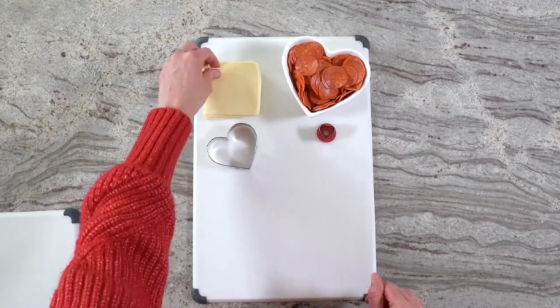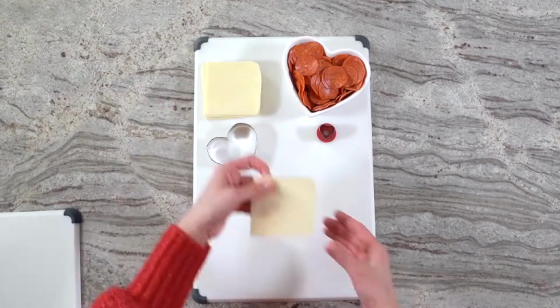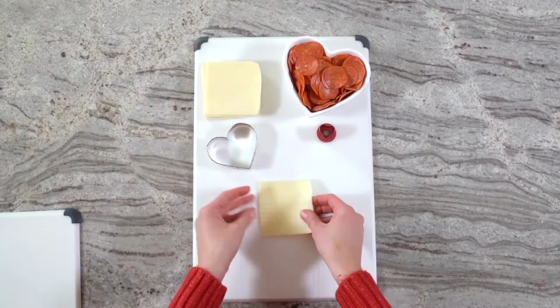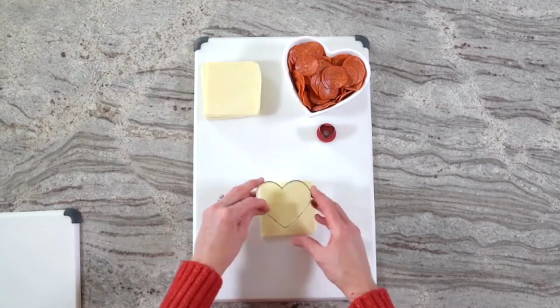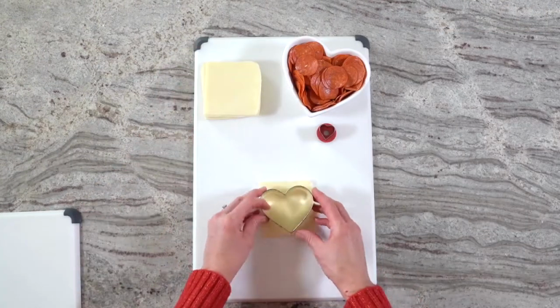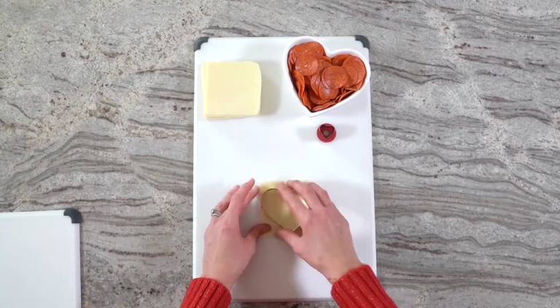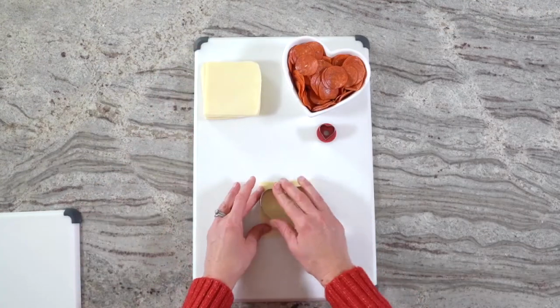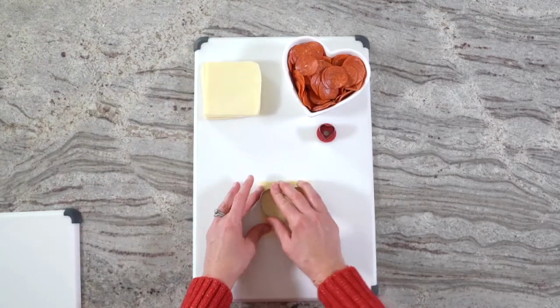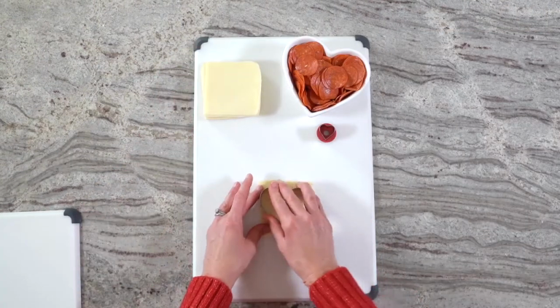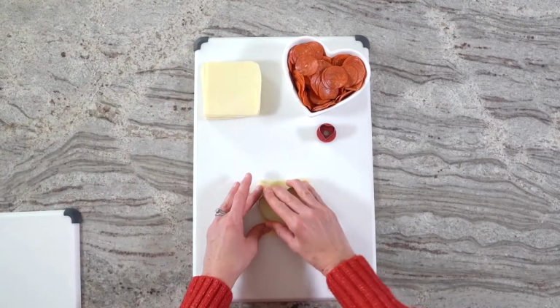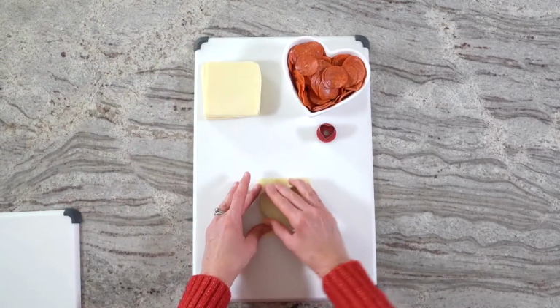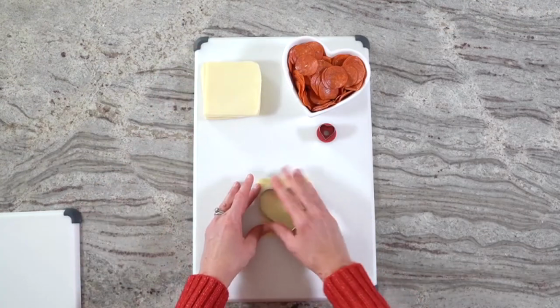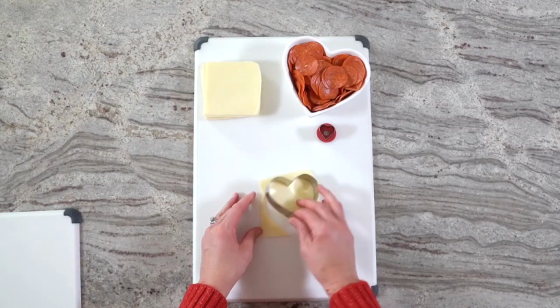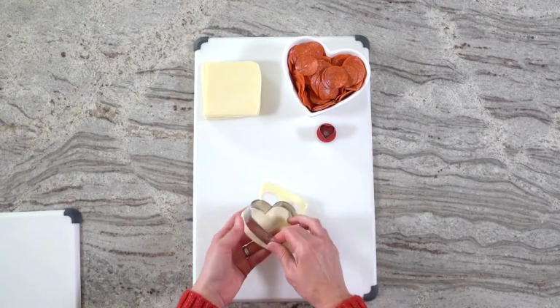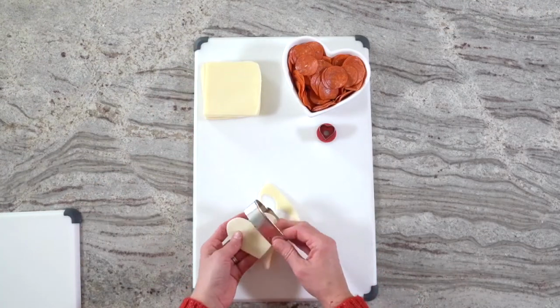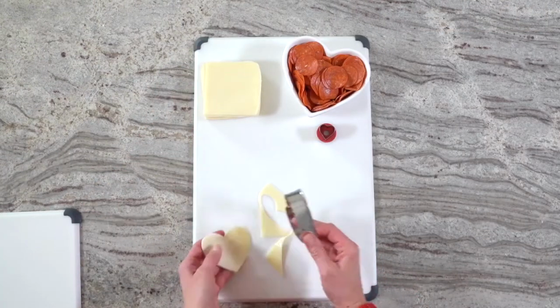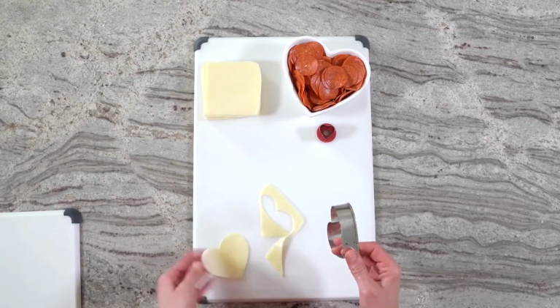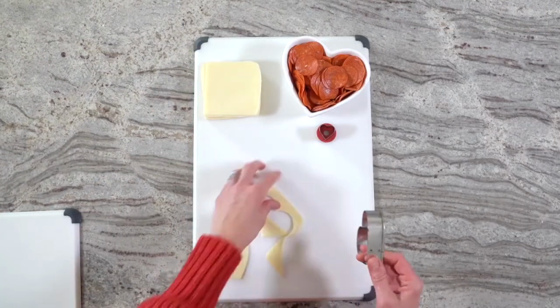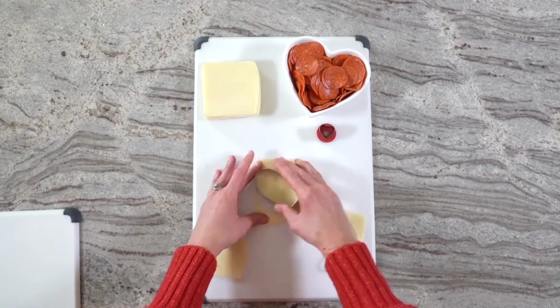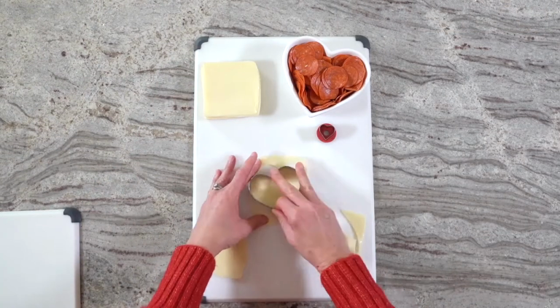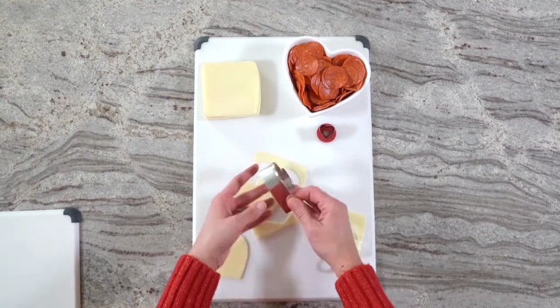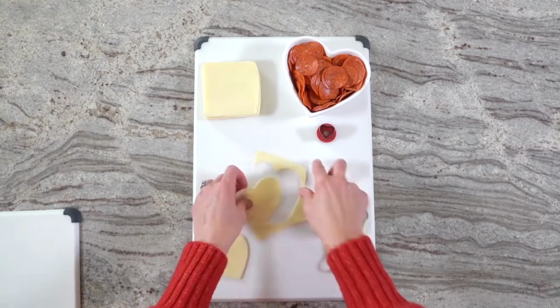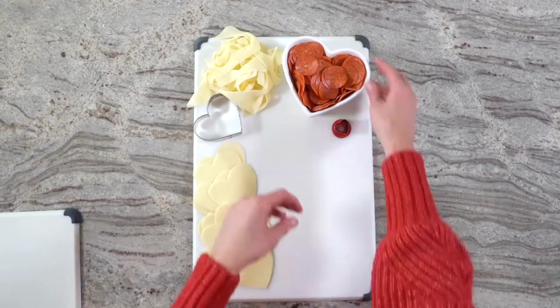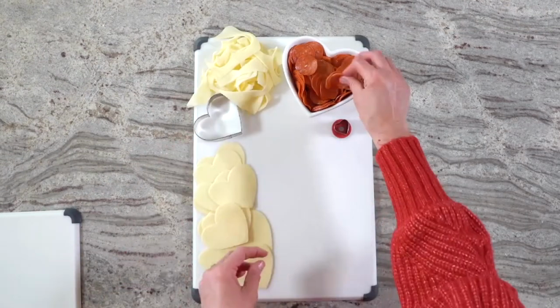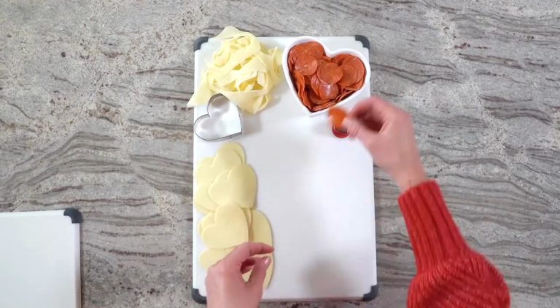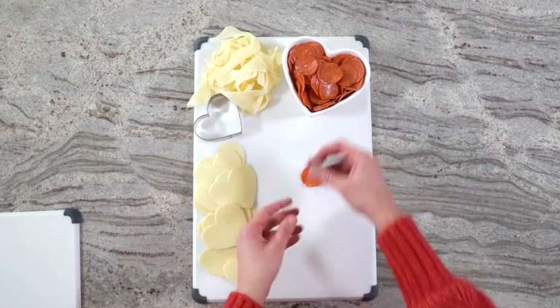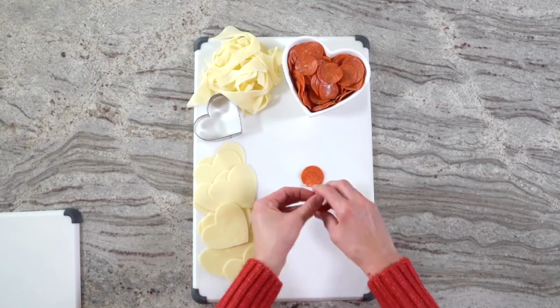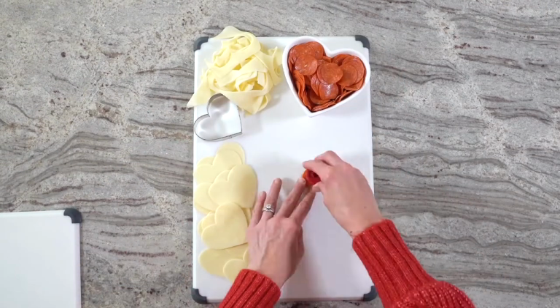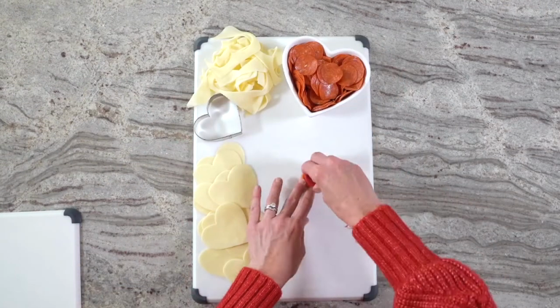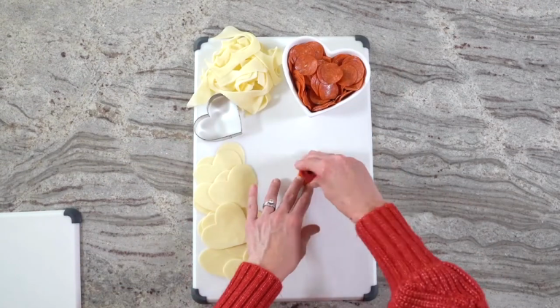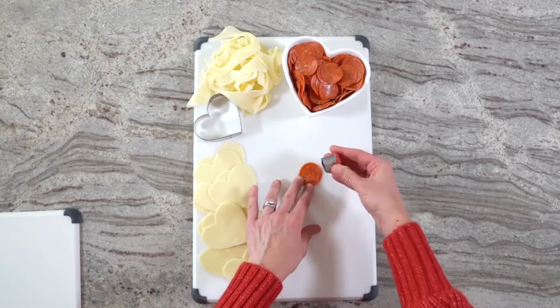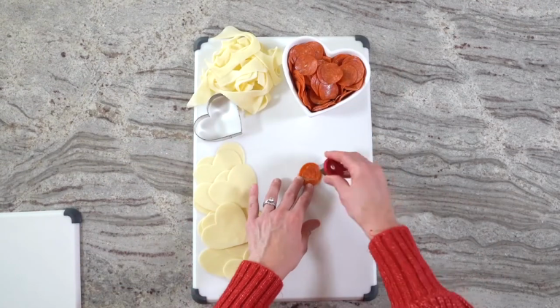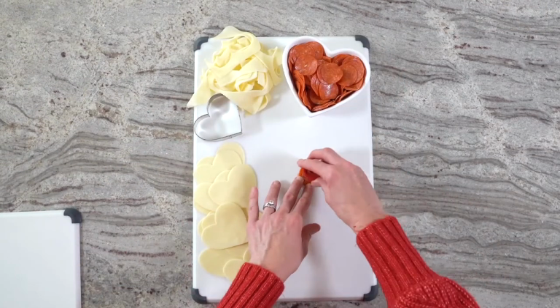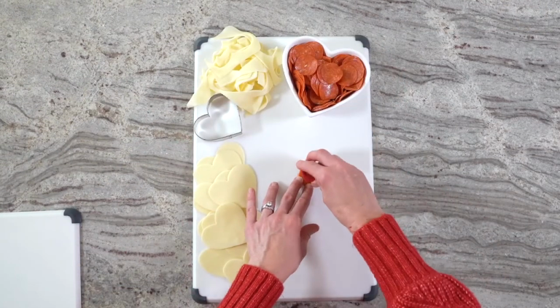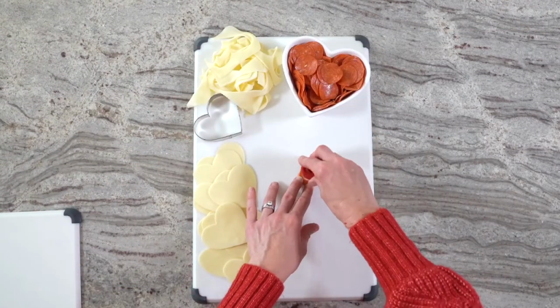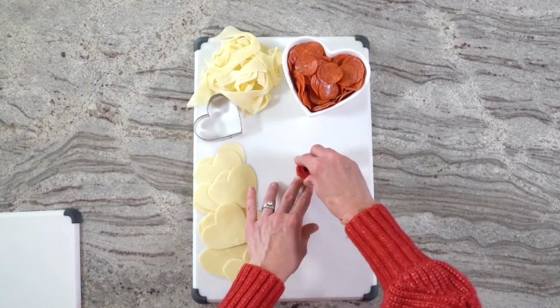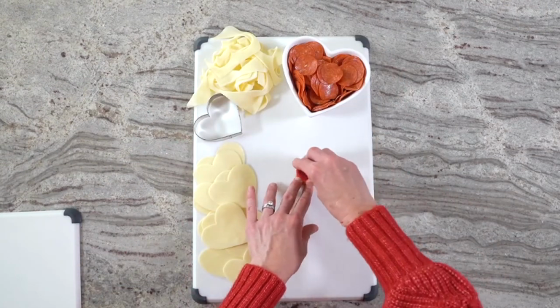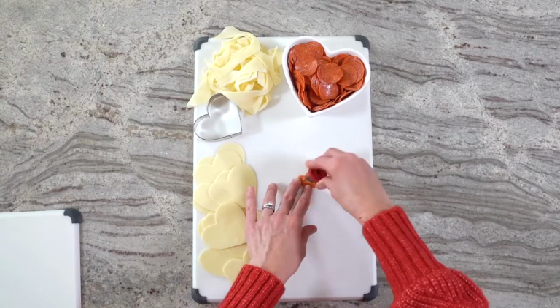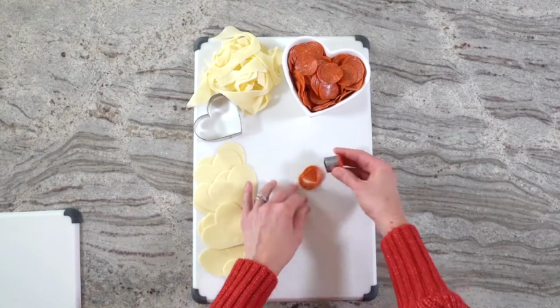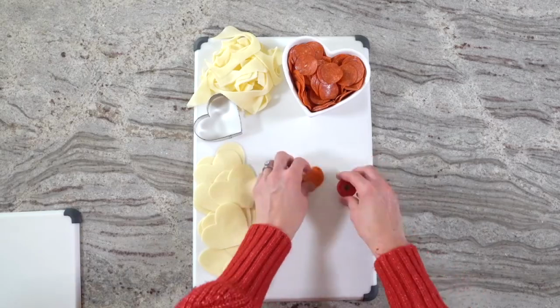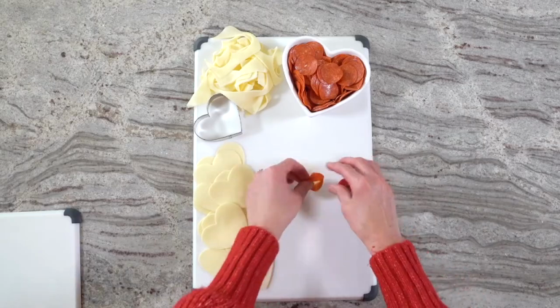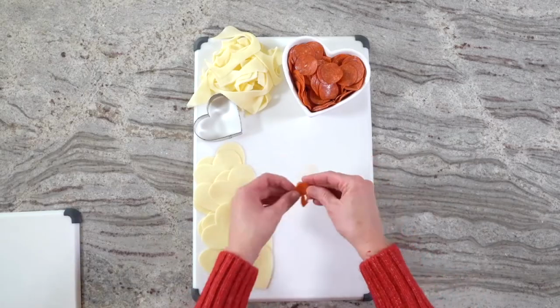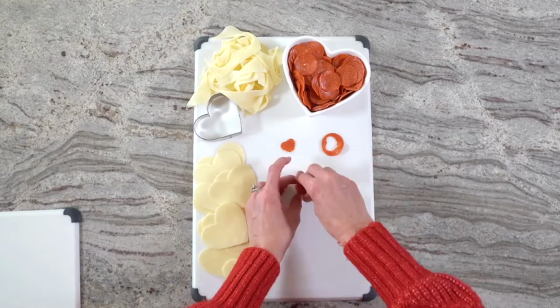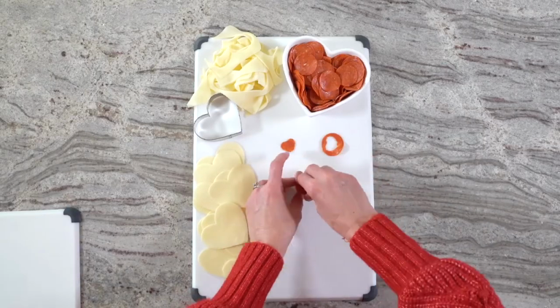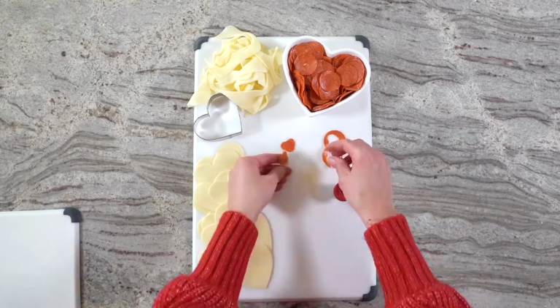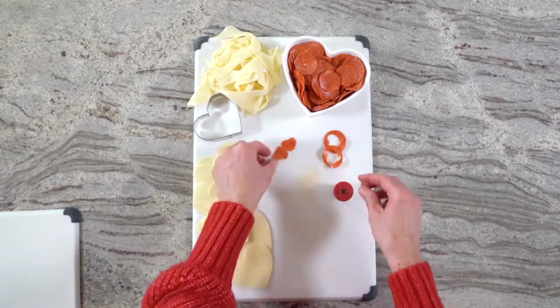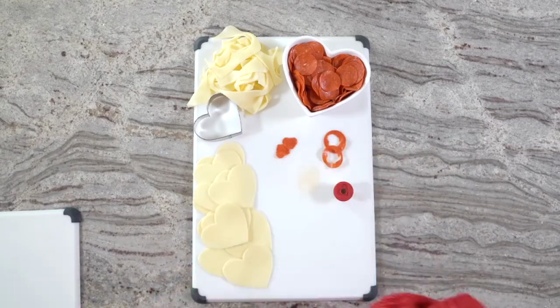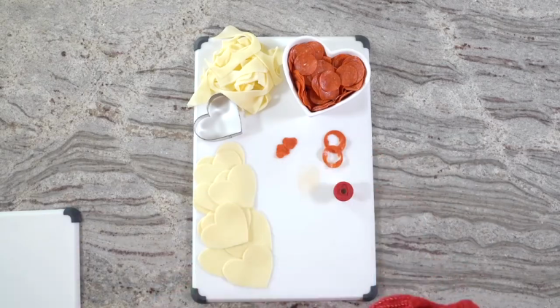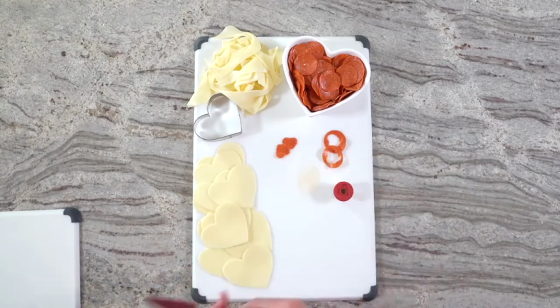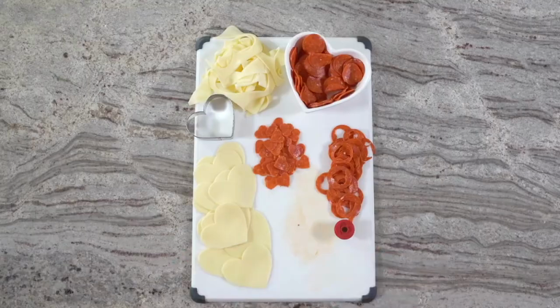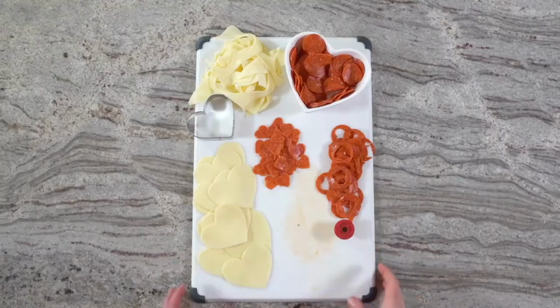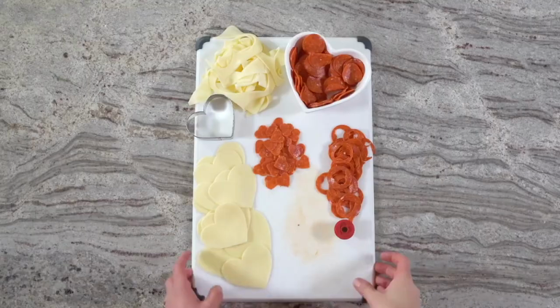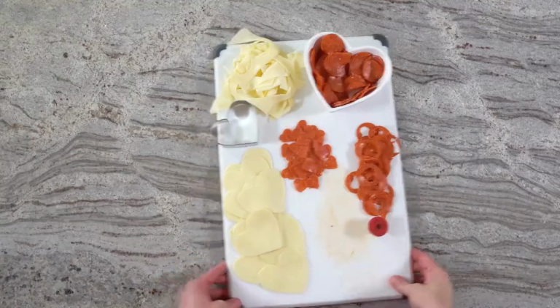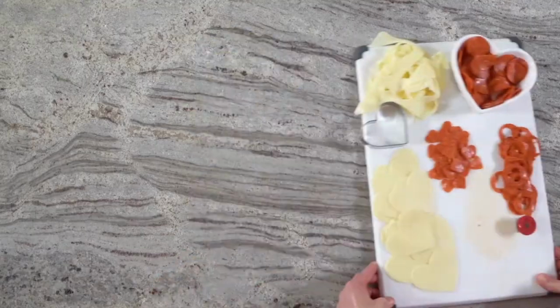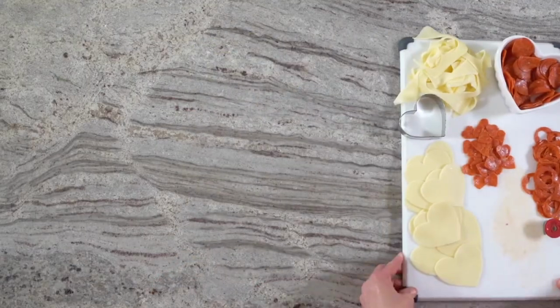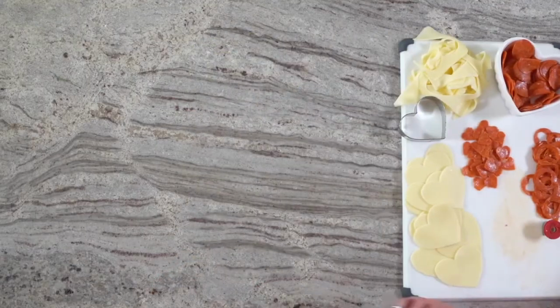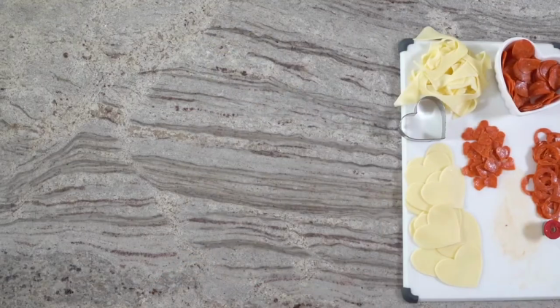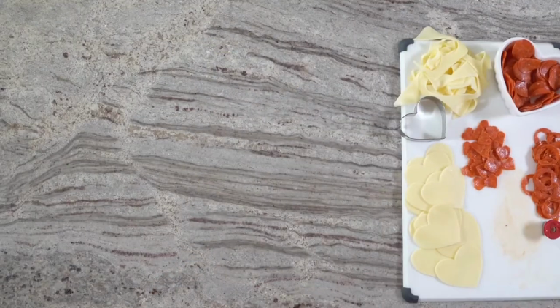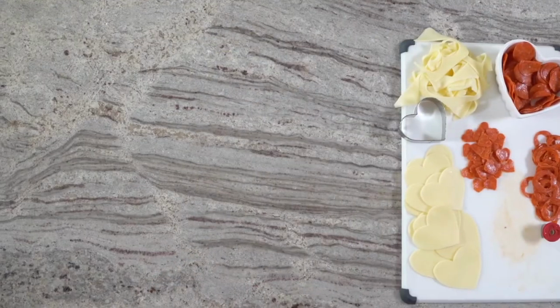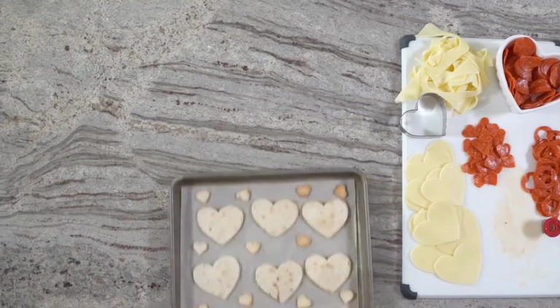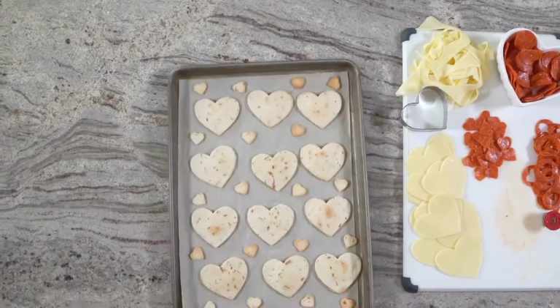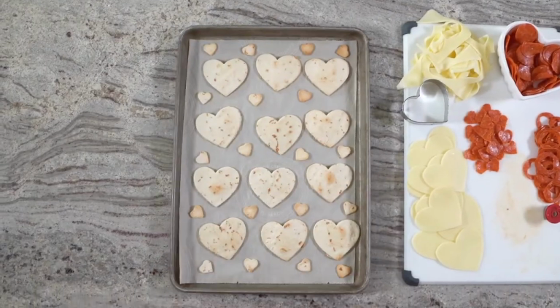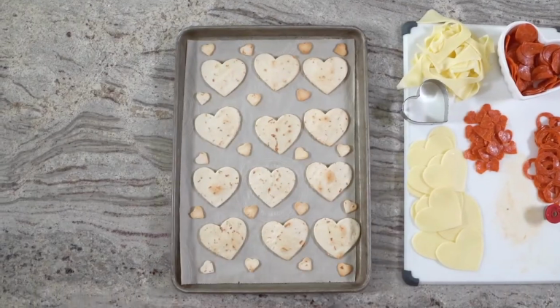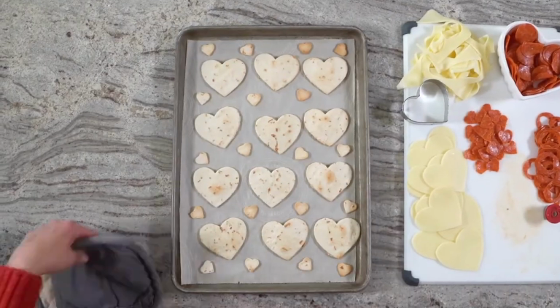Meanwhile, cut slices of mozzarella cheese with the same heart-shaped cookie cutter. Use a mini heart cookie cutter to cut the pepperoni into heart shapes.